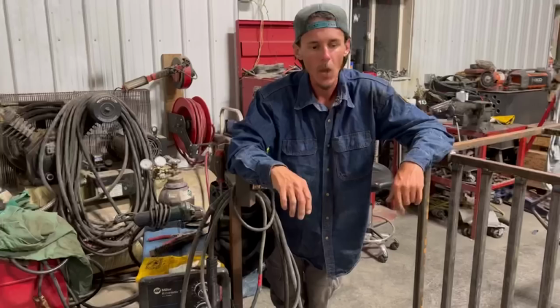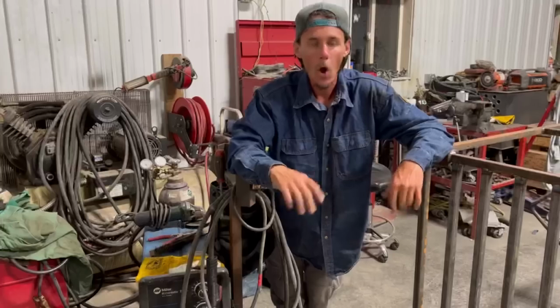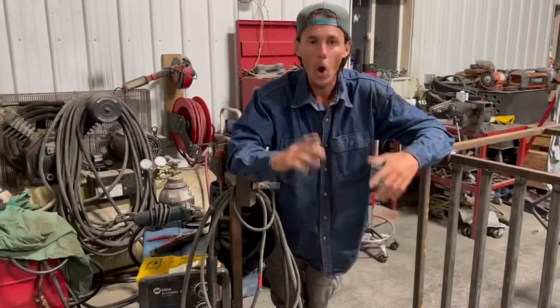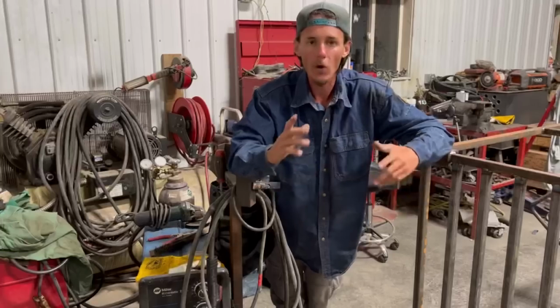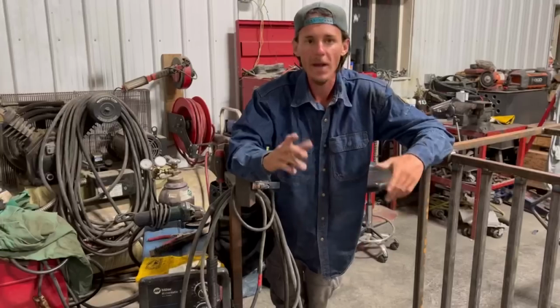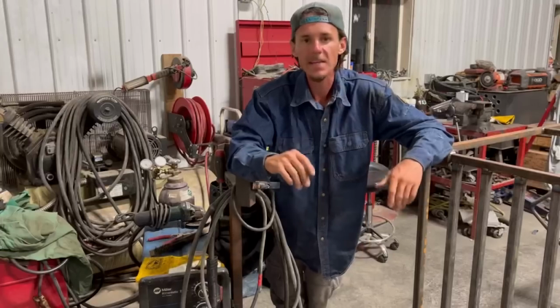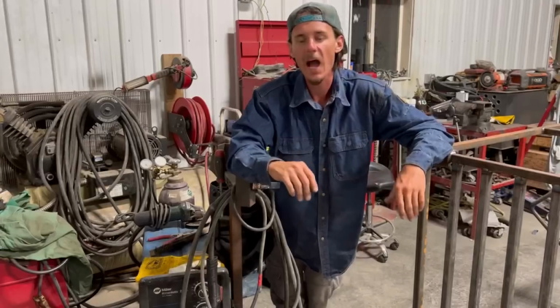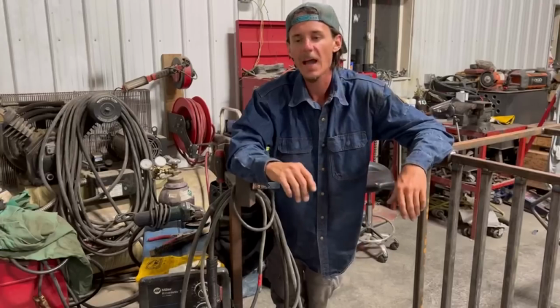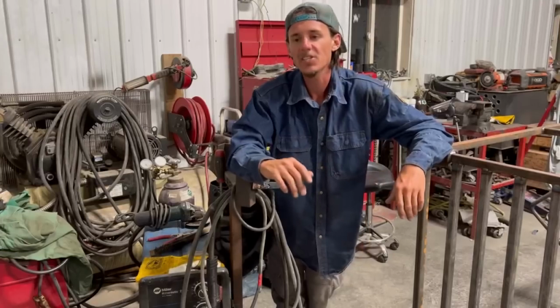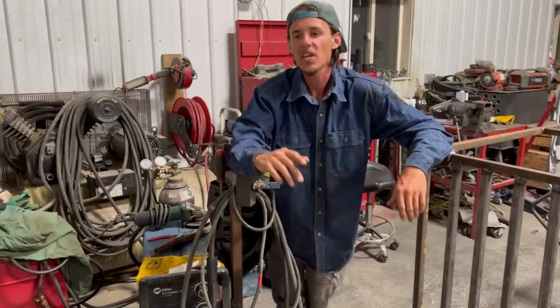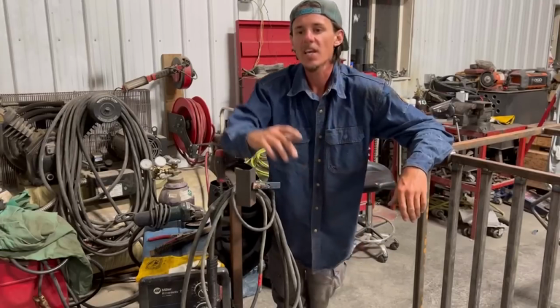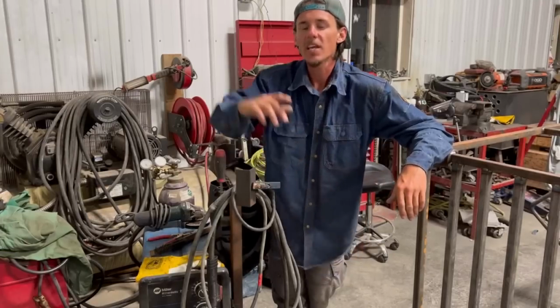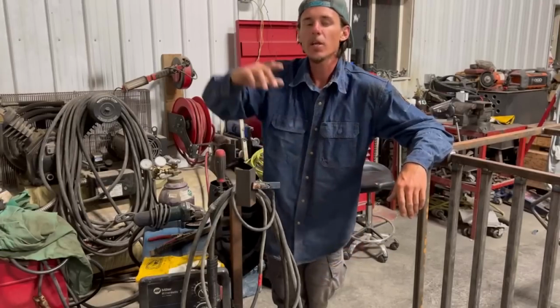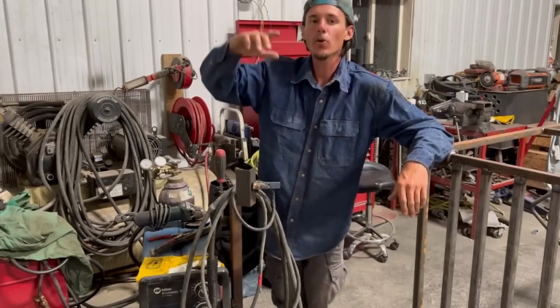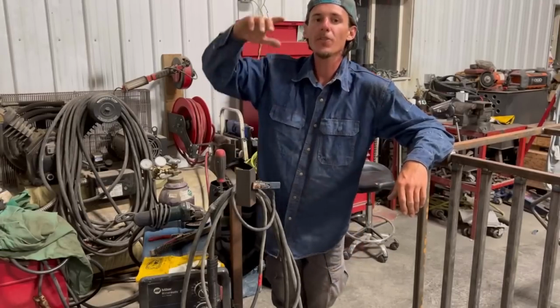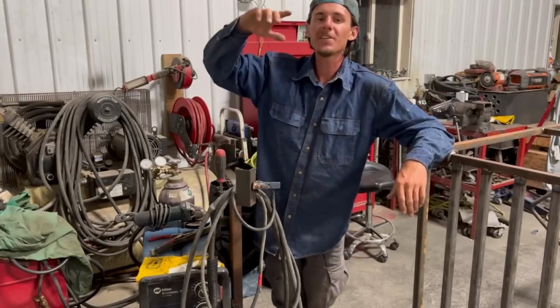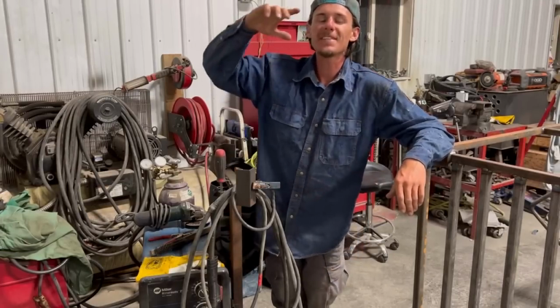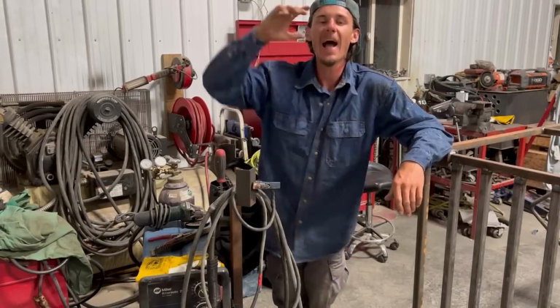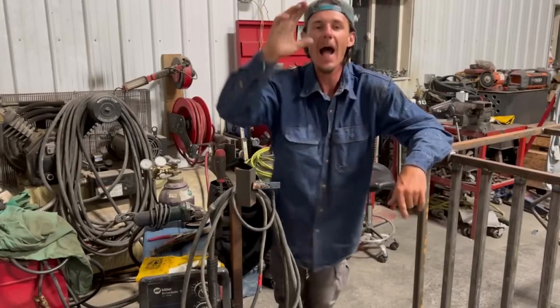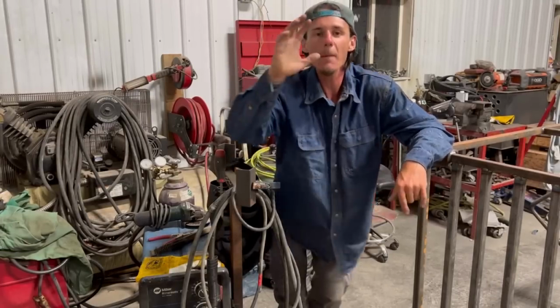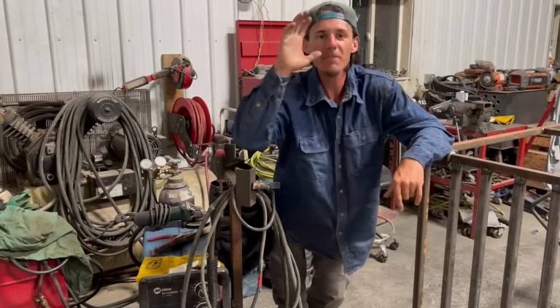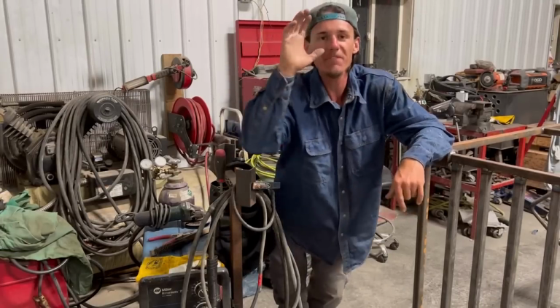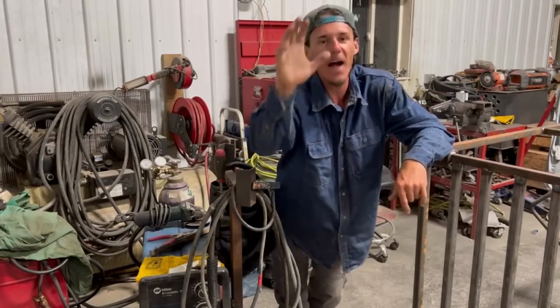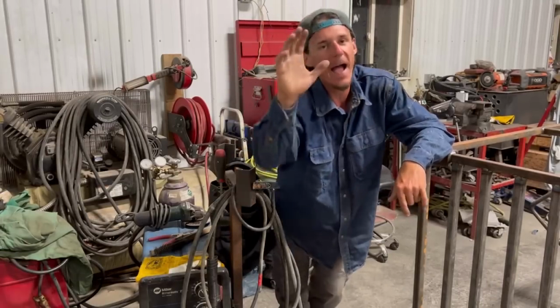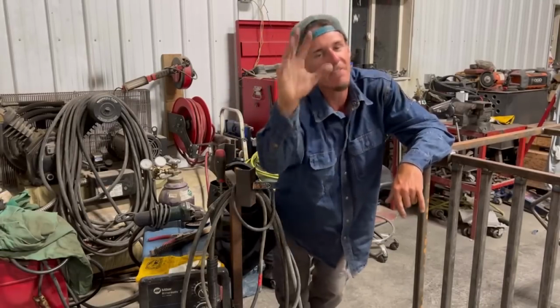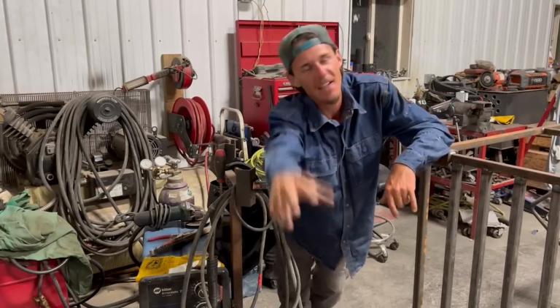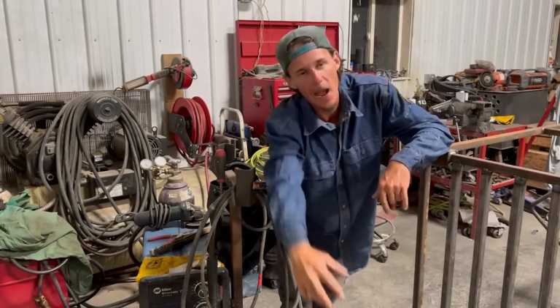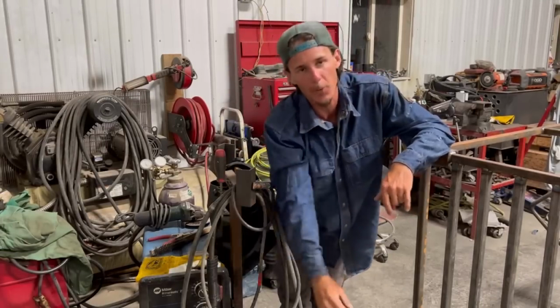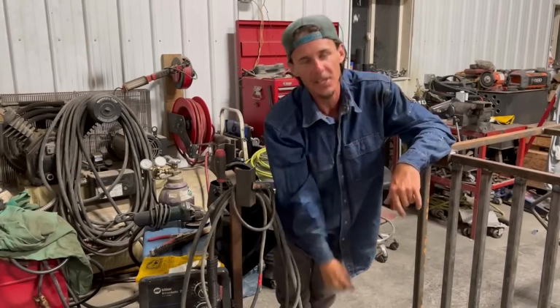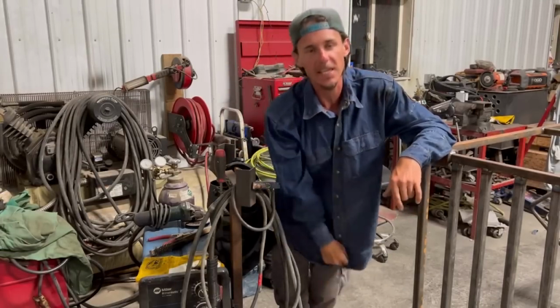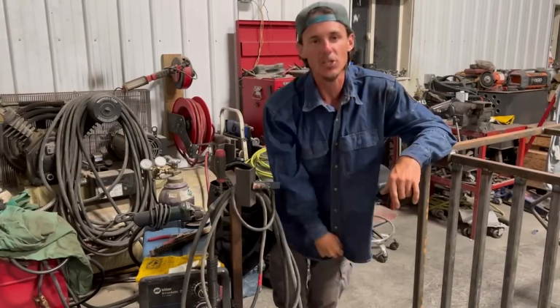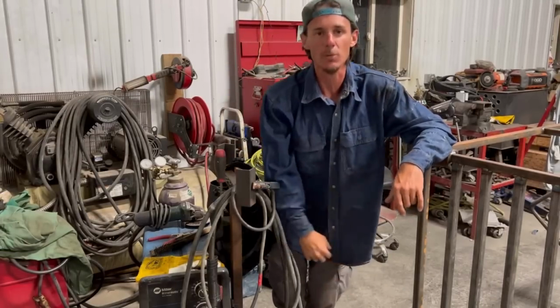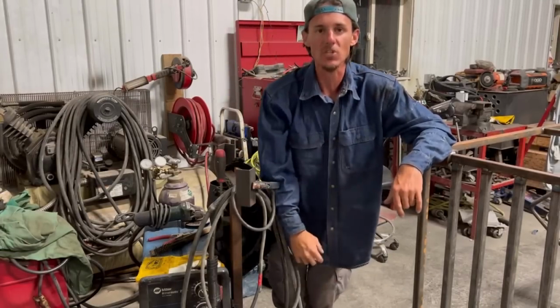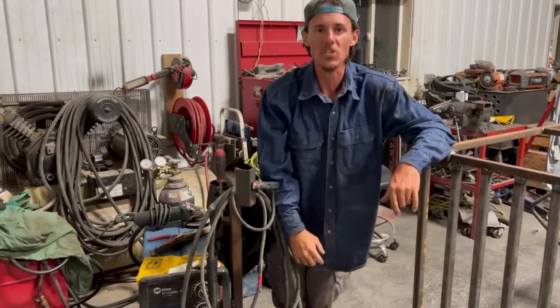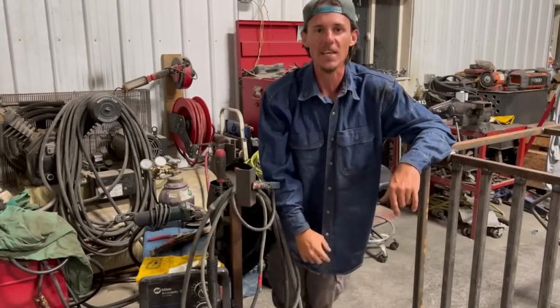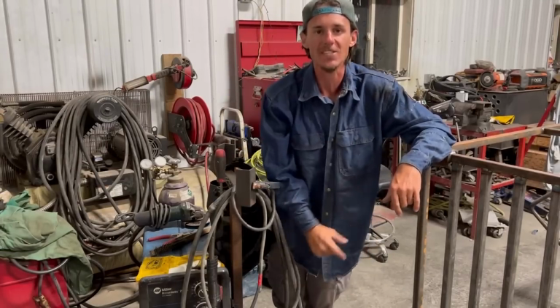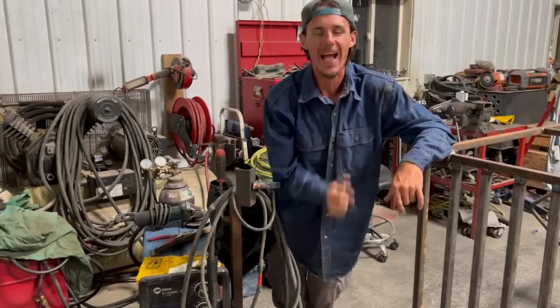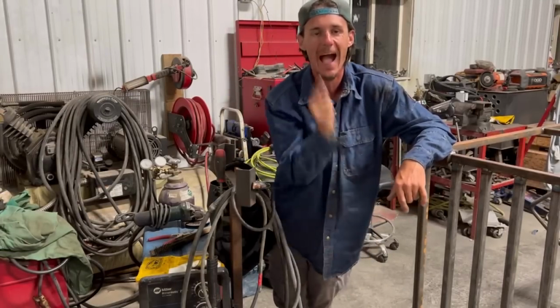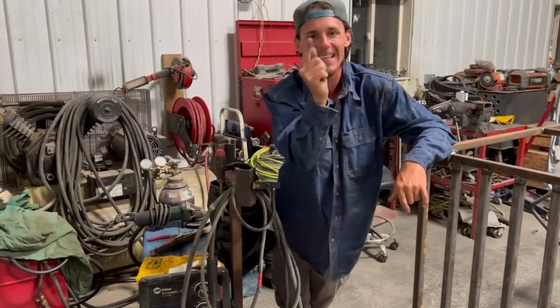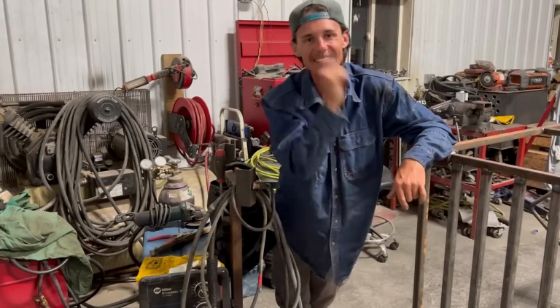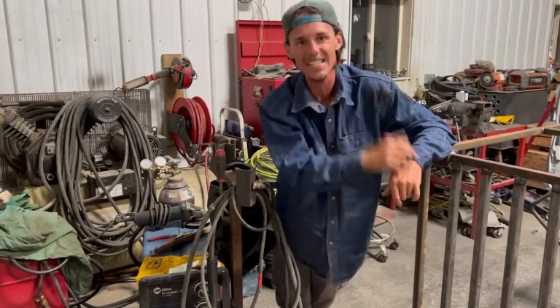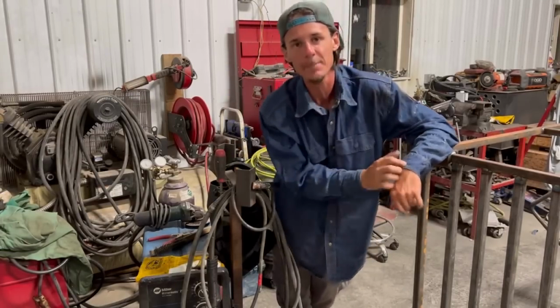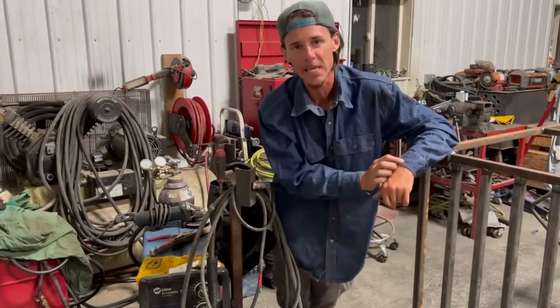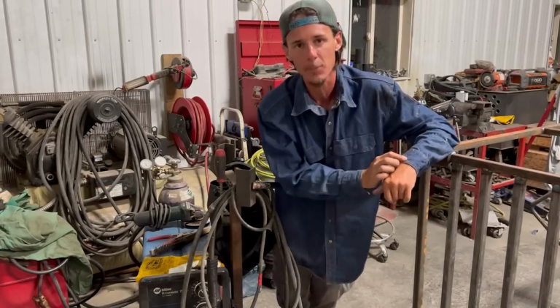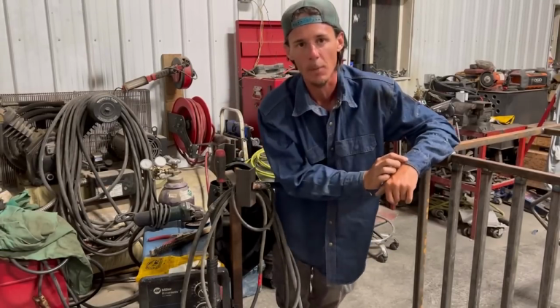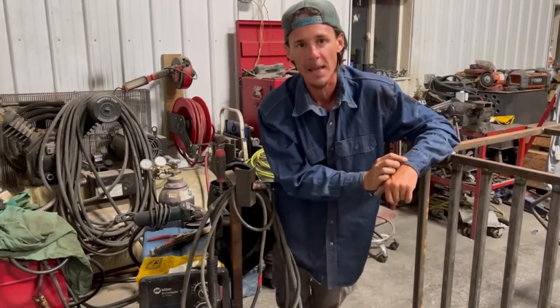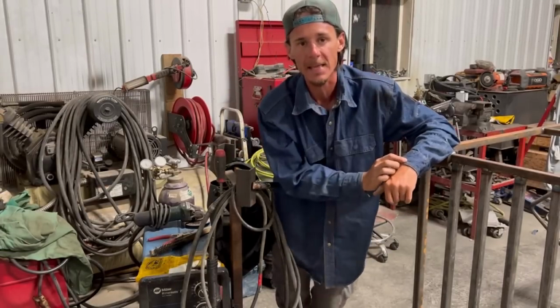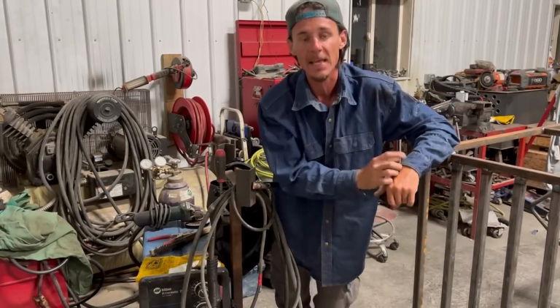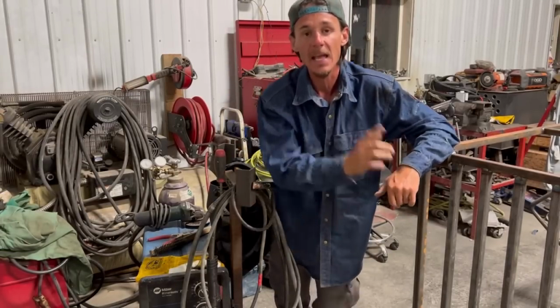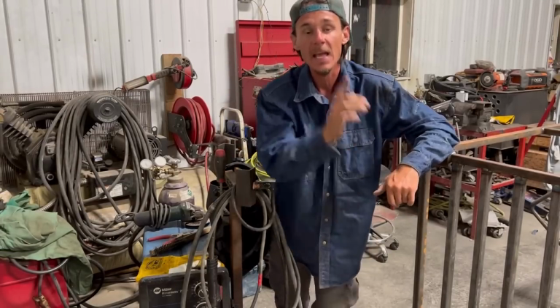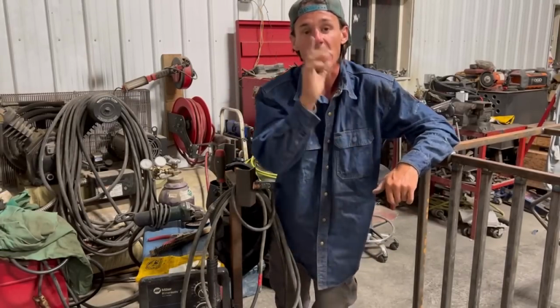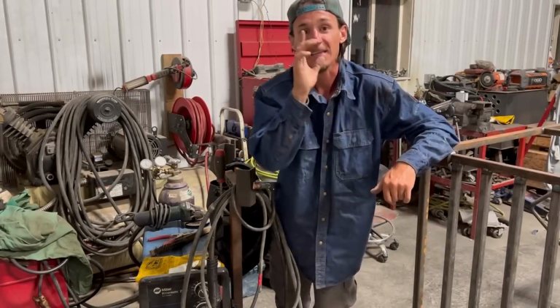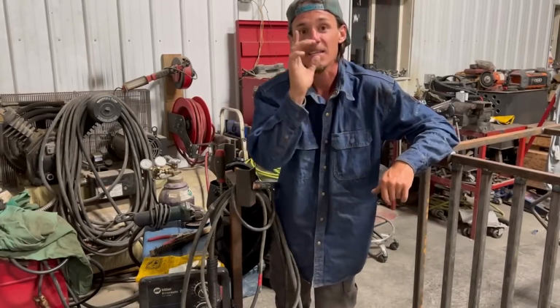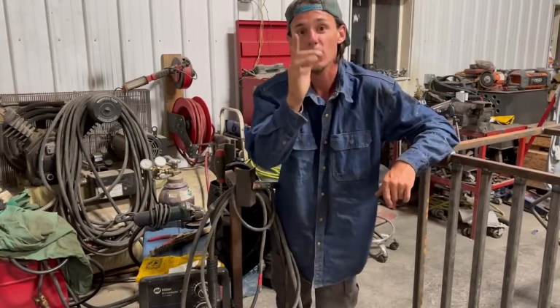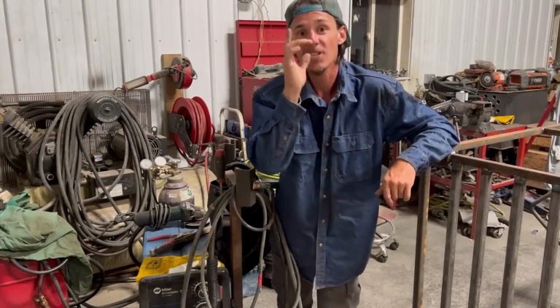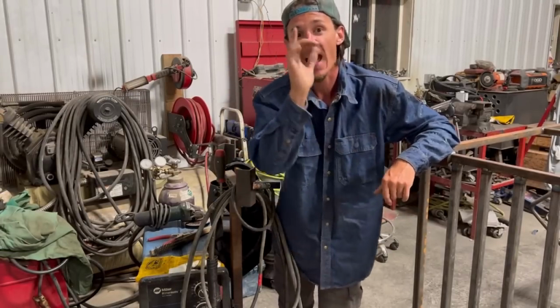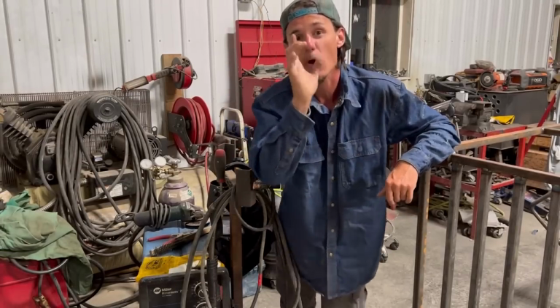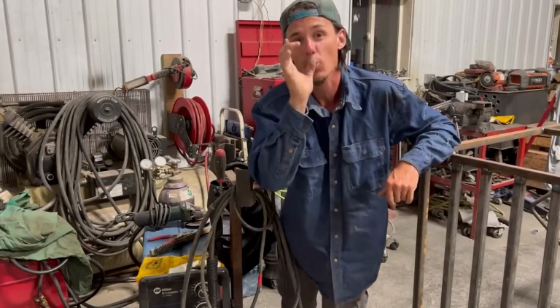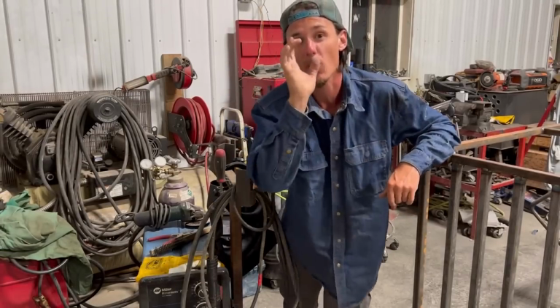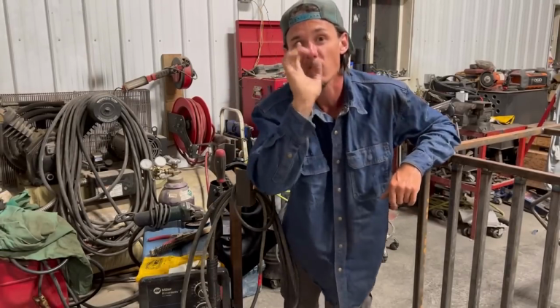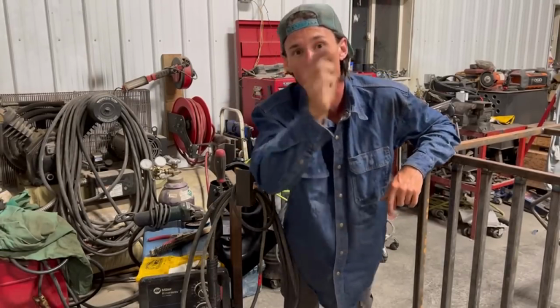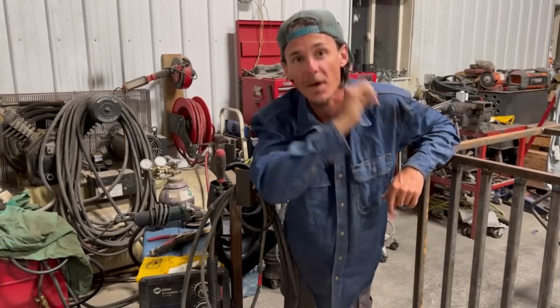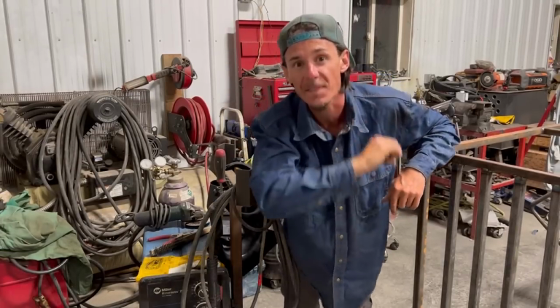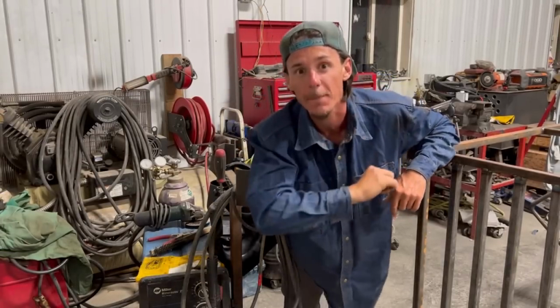All right, guys, here are the top five fabrication mistakes I see people make, and here's how to avoid them.